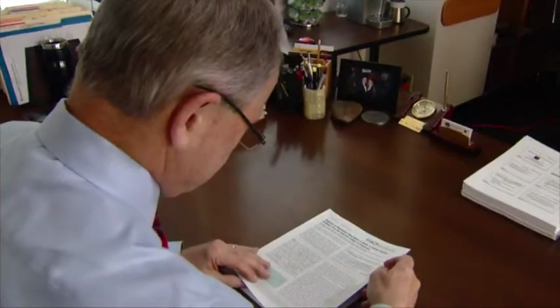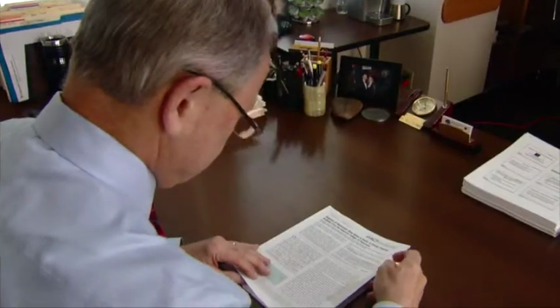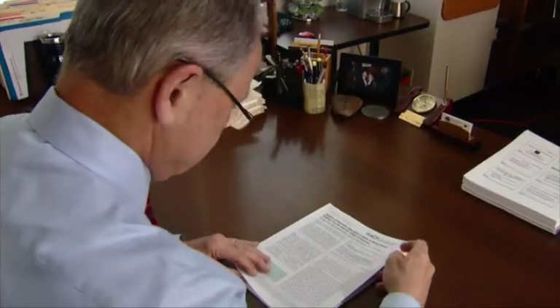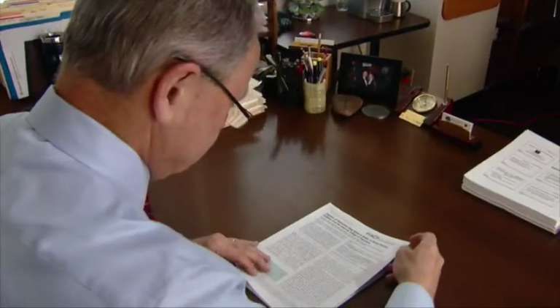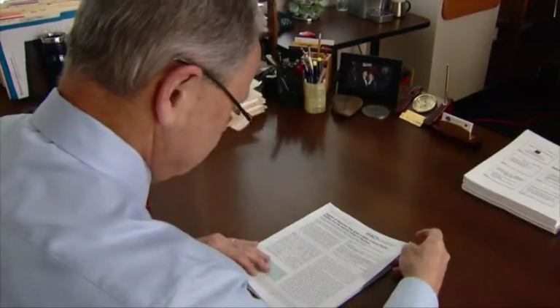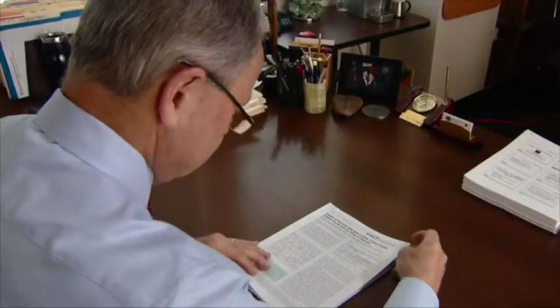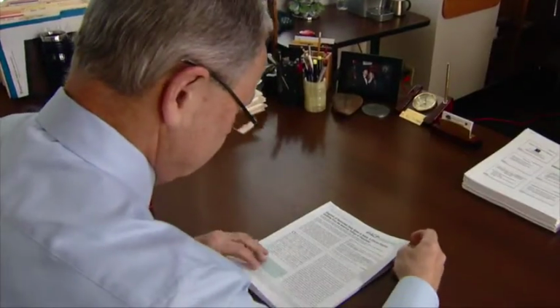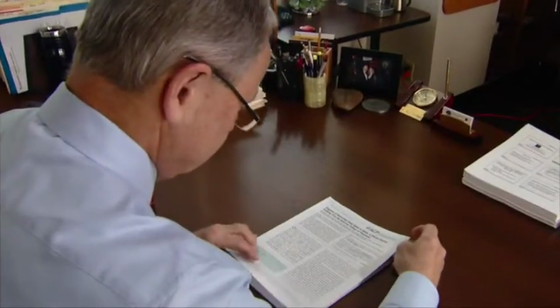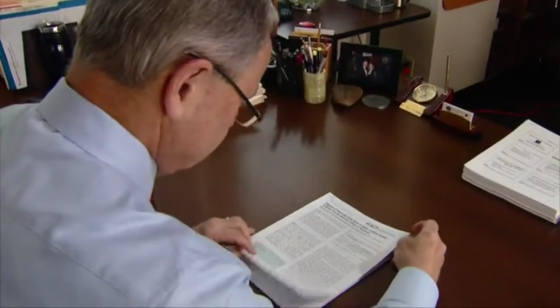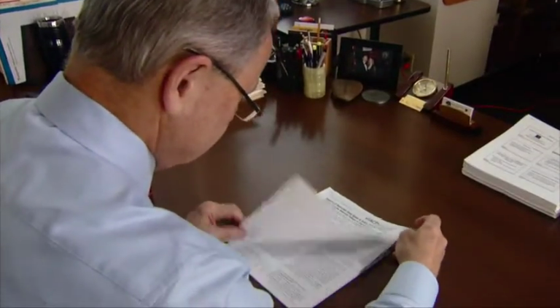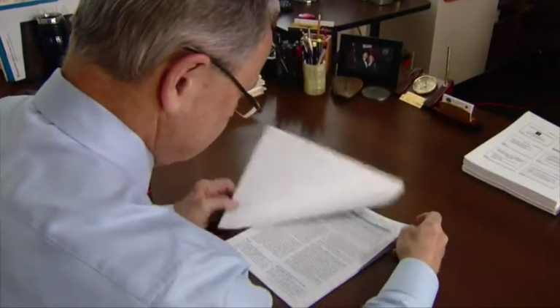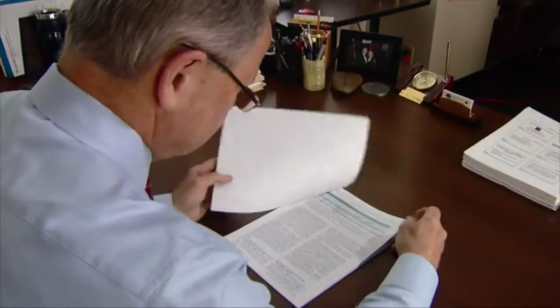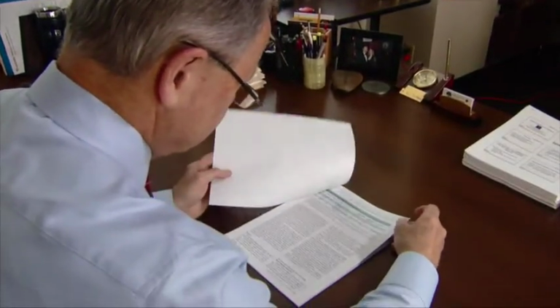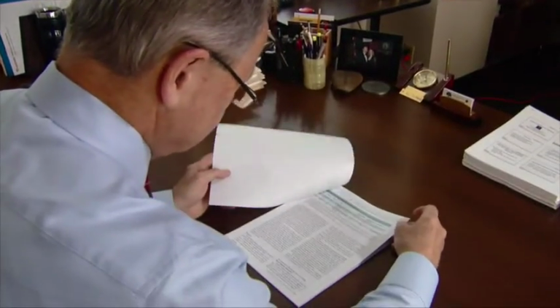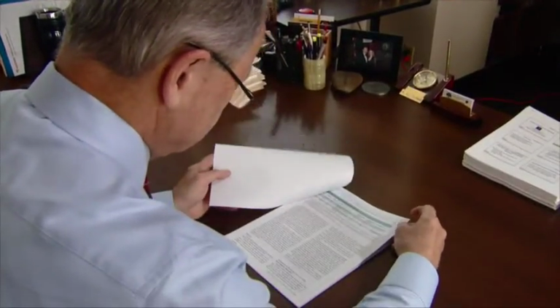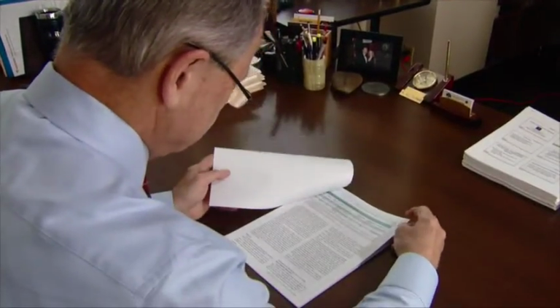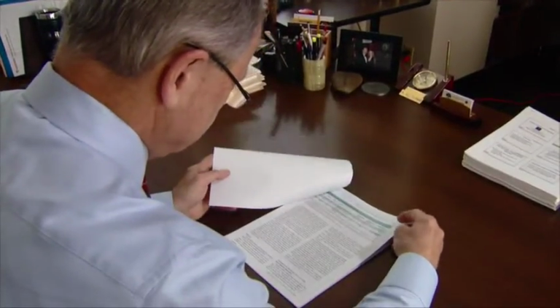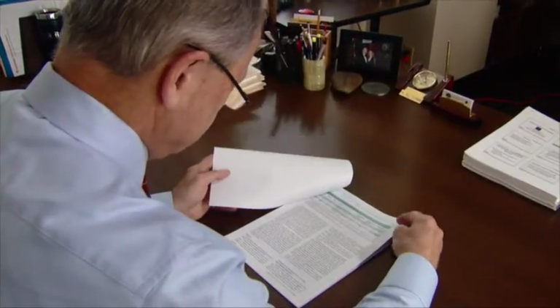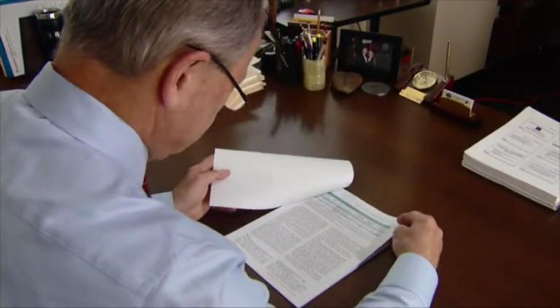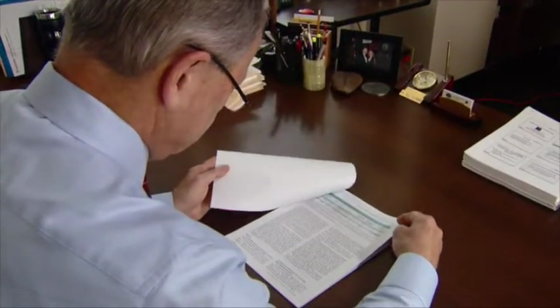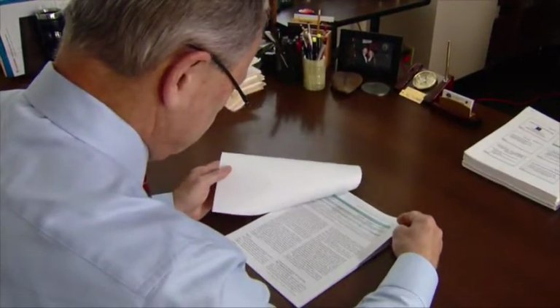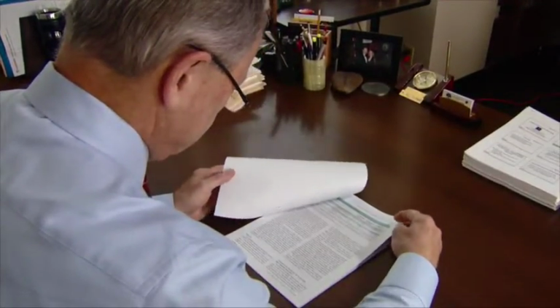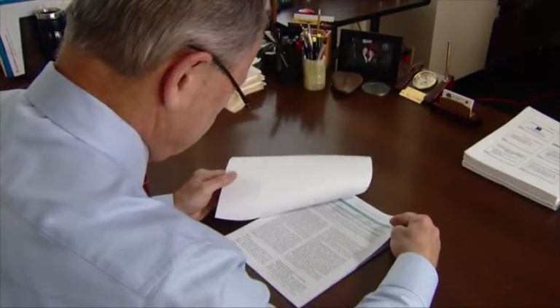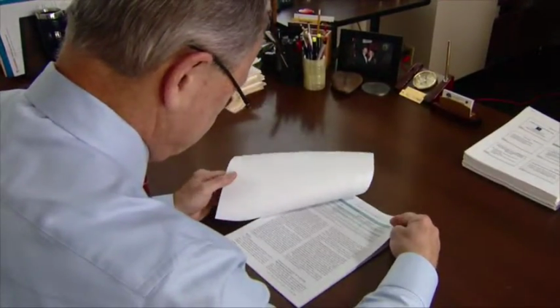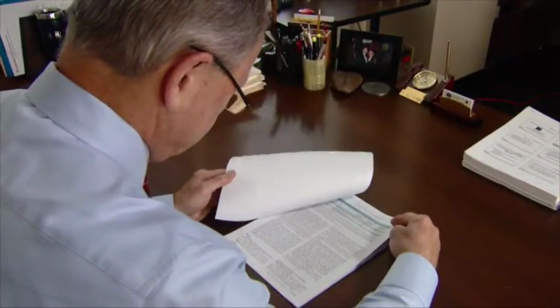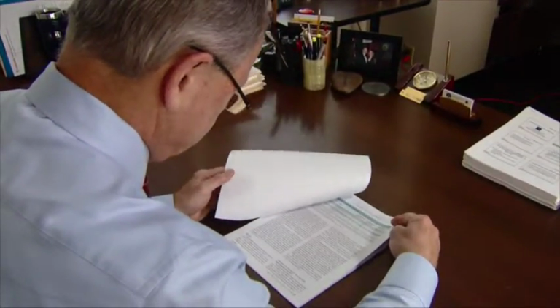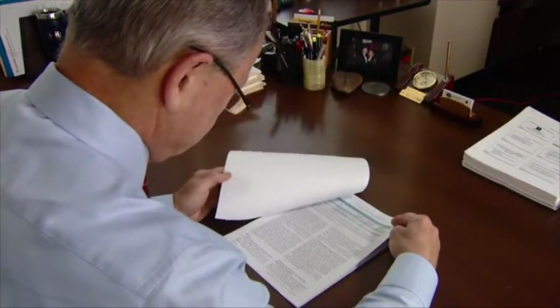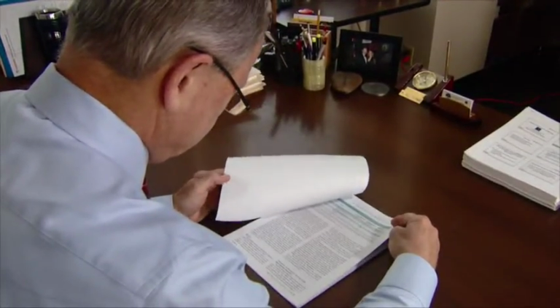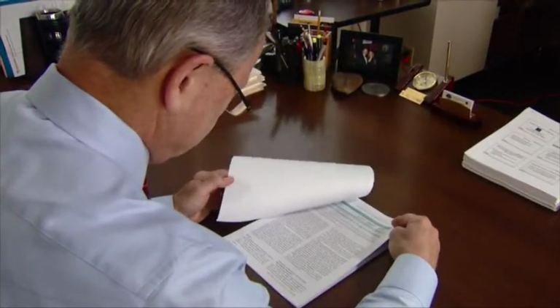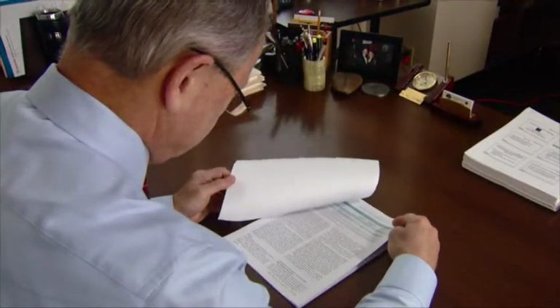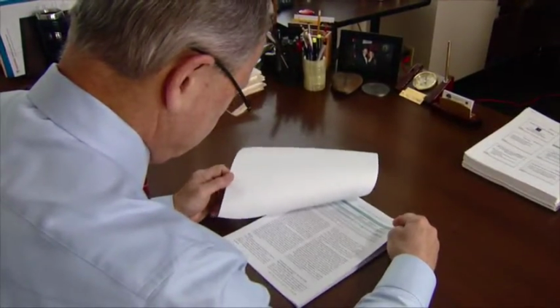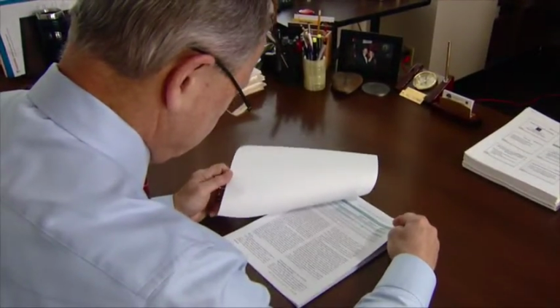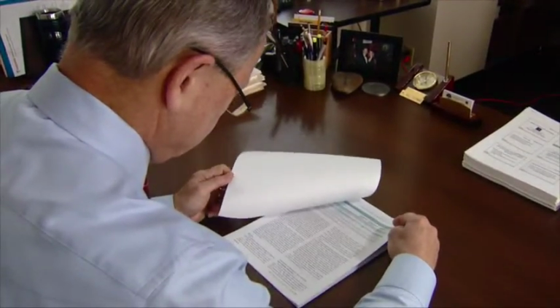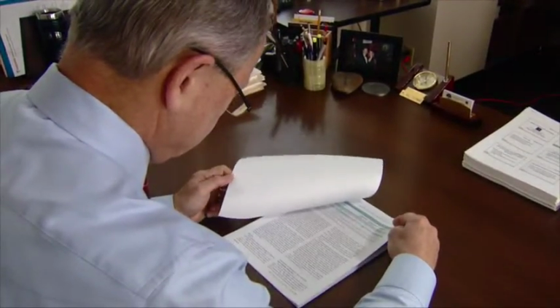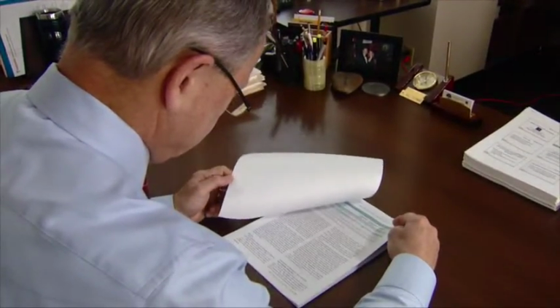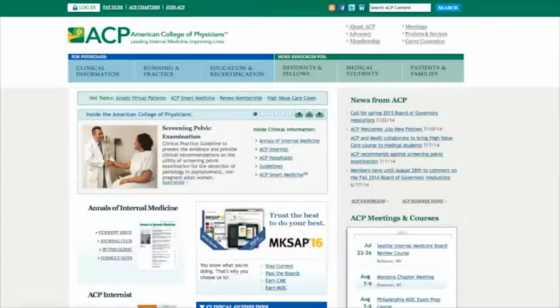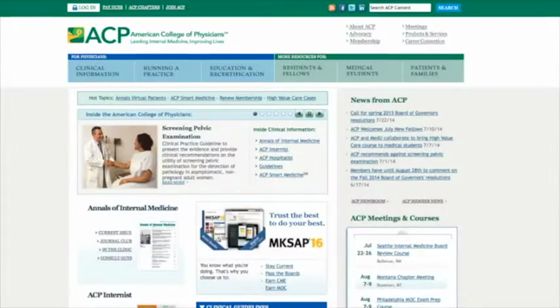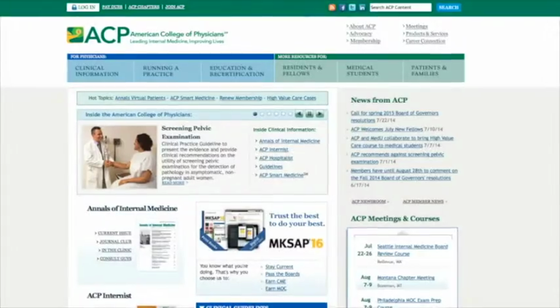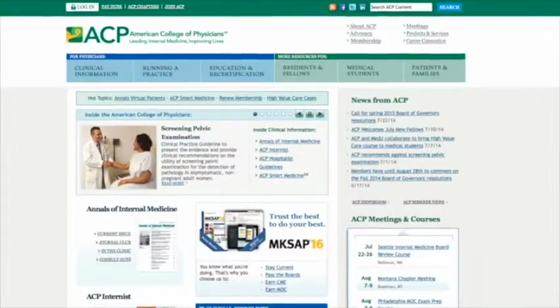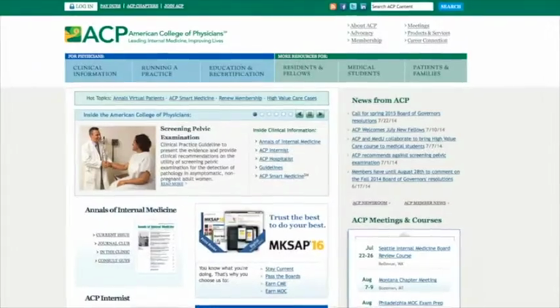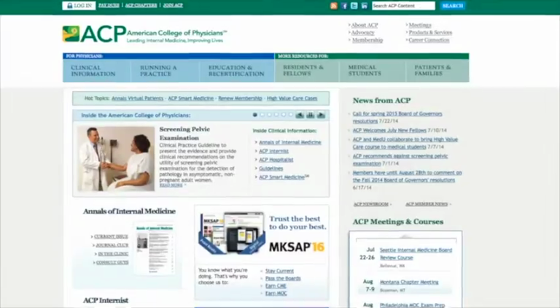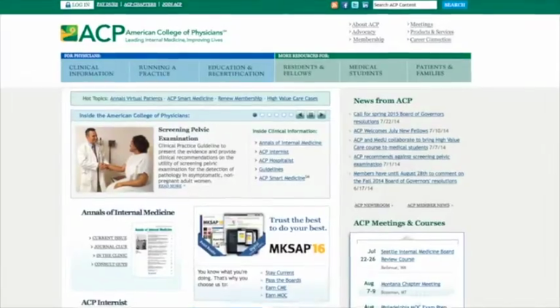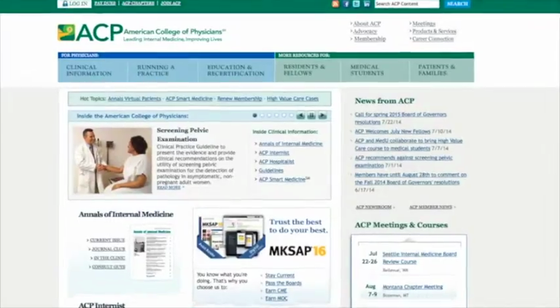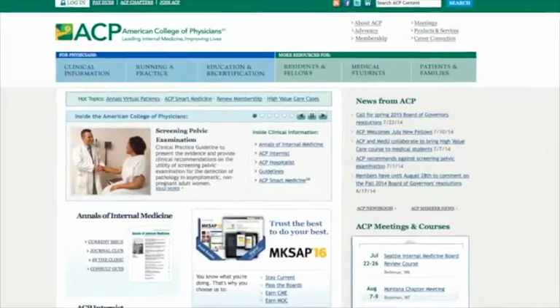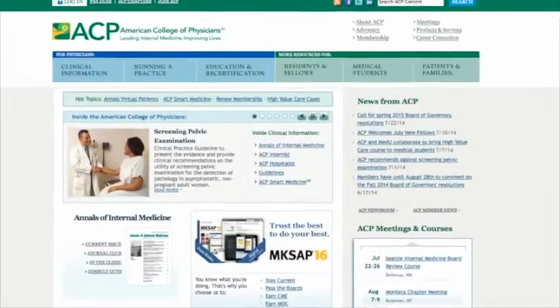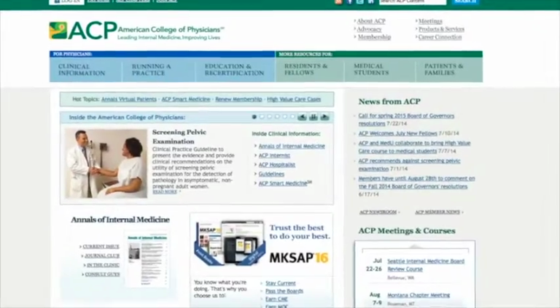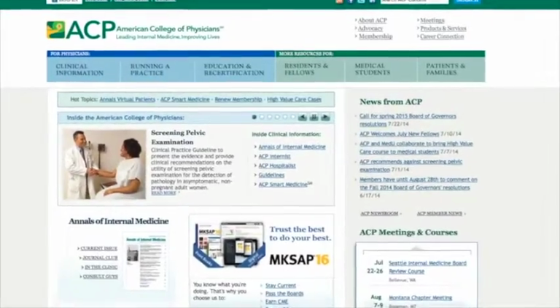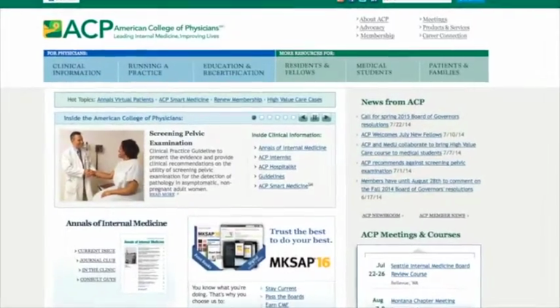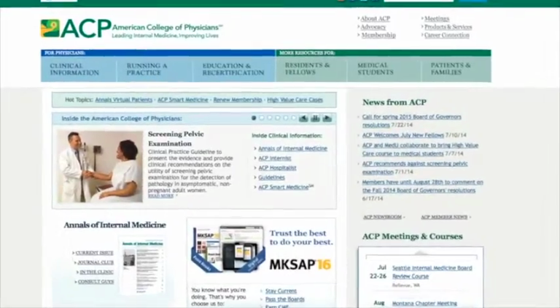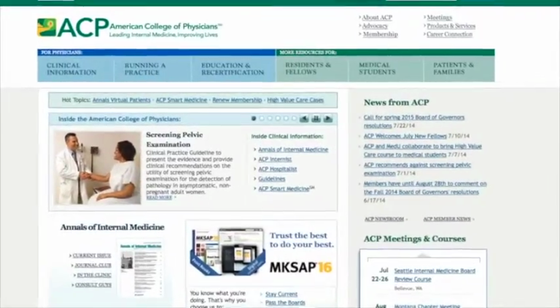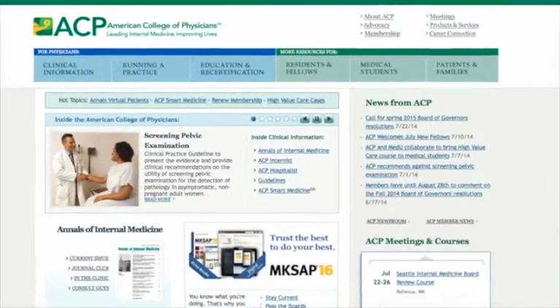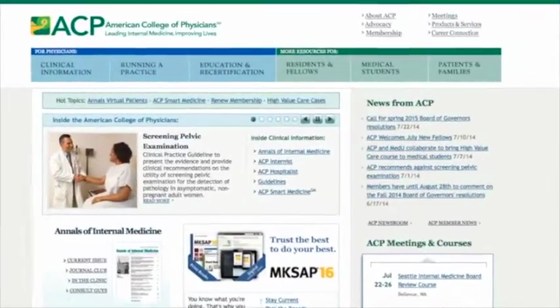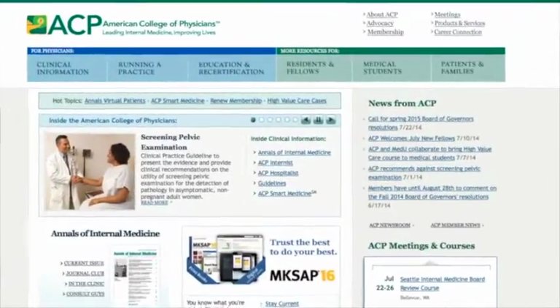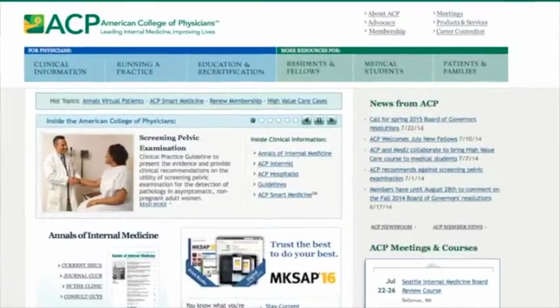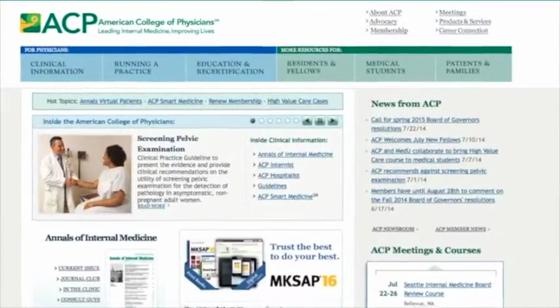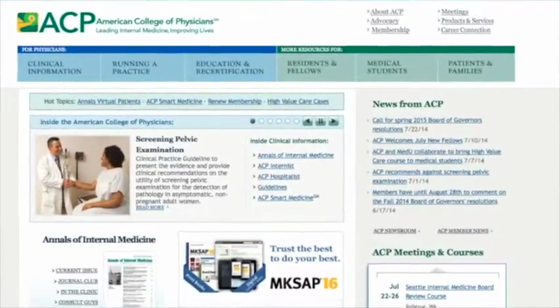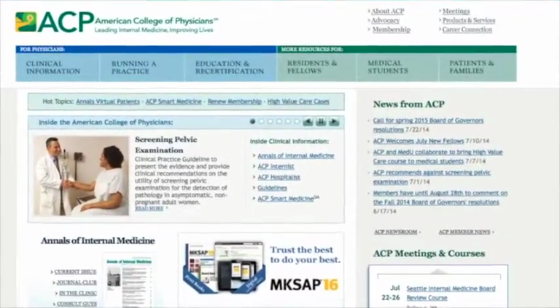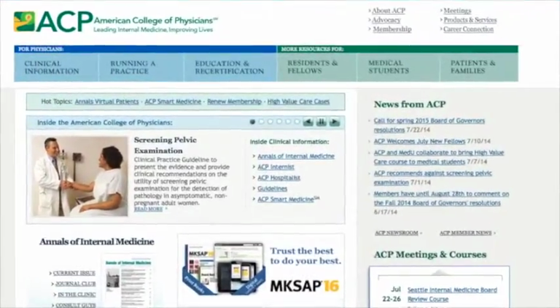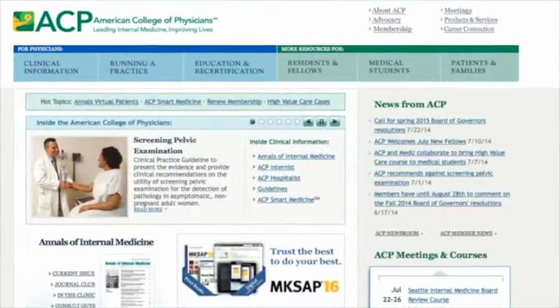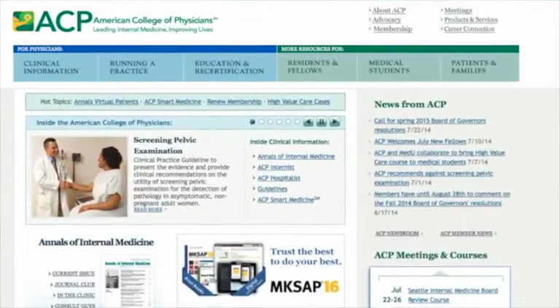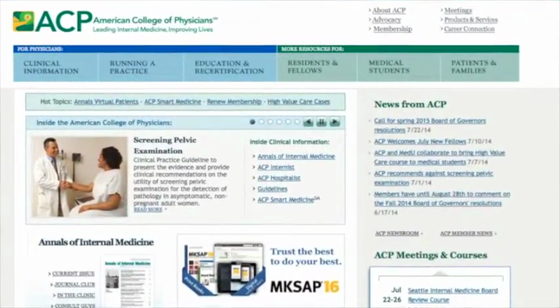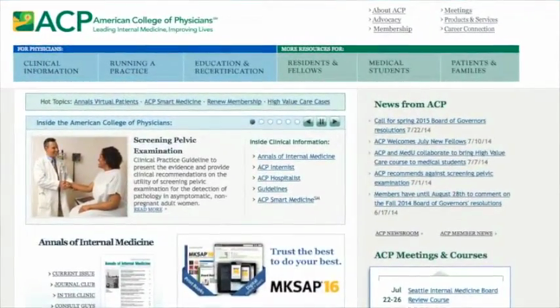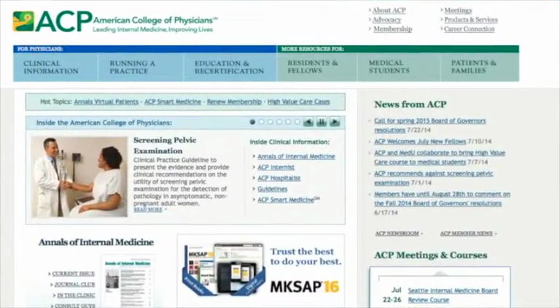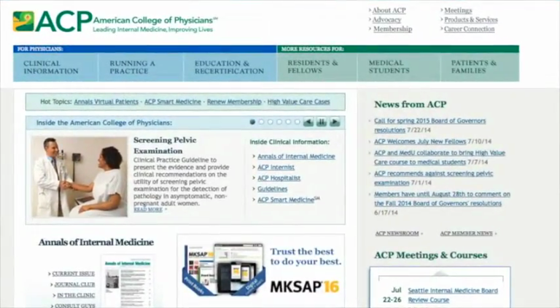ACP's recommendations are published in Annals of Internal Medicine. For more information, go to acponline.org.